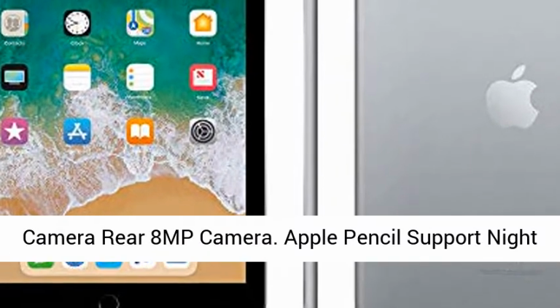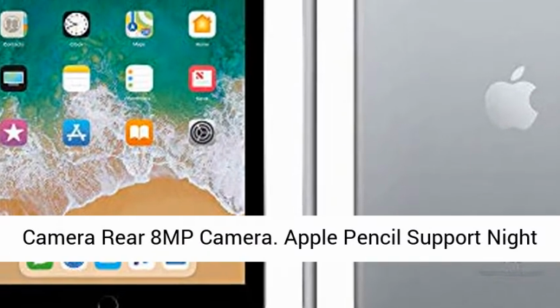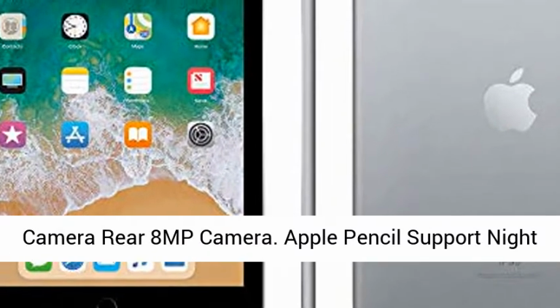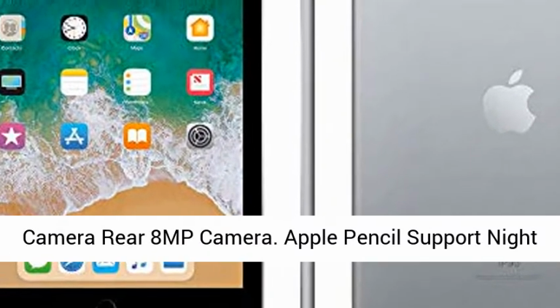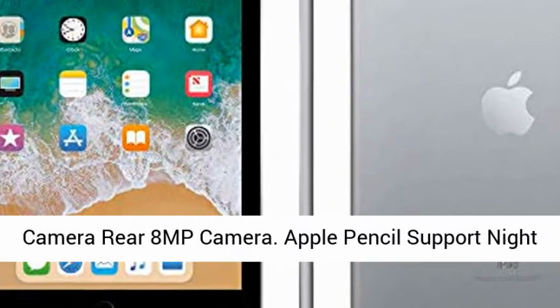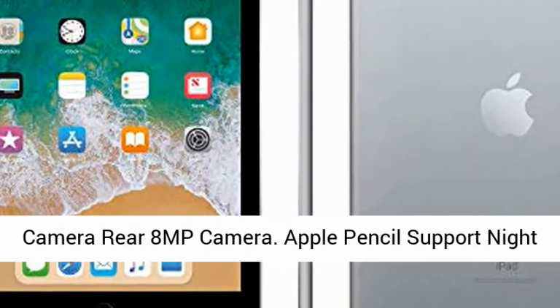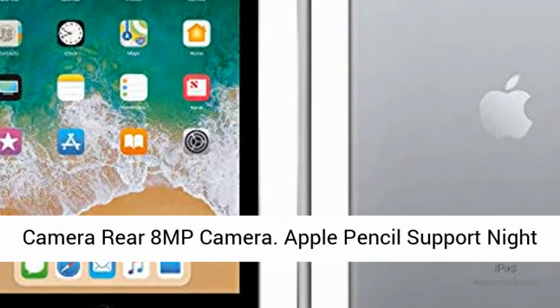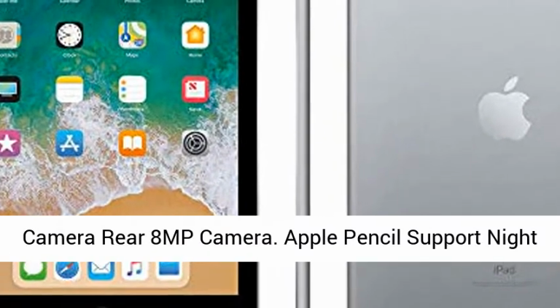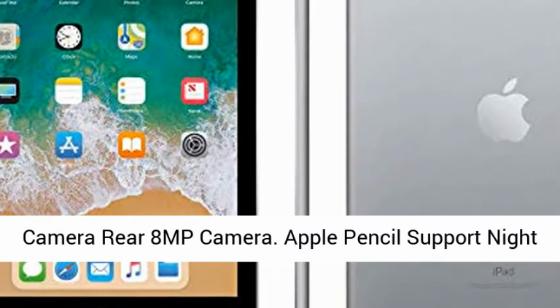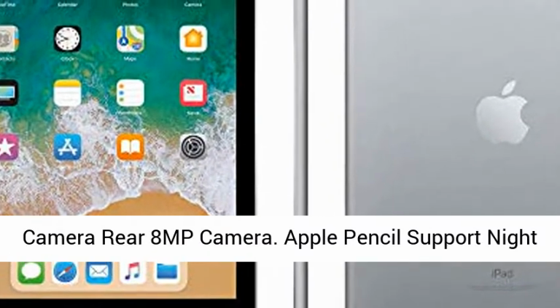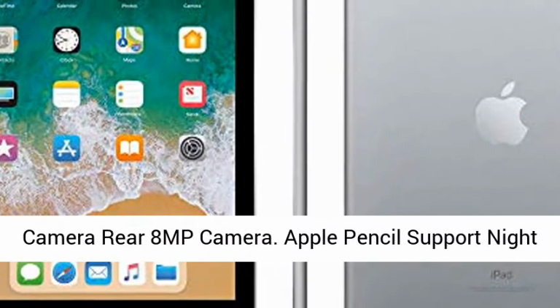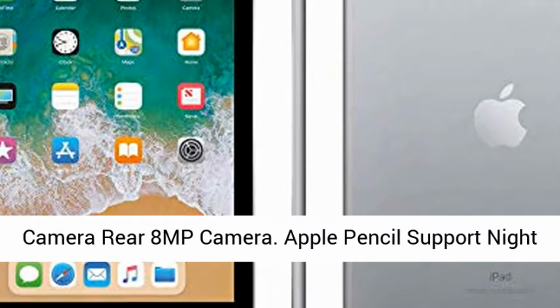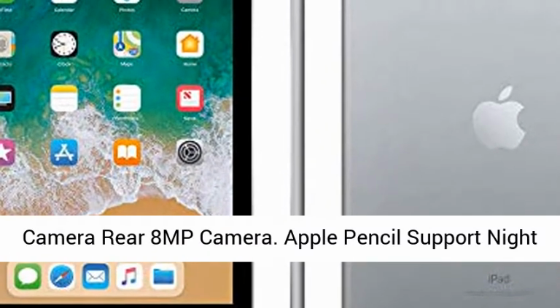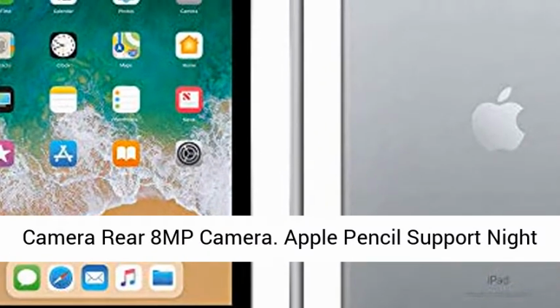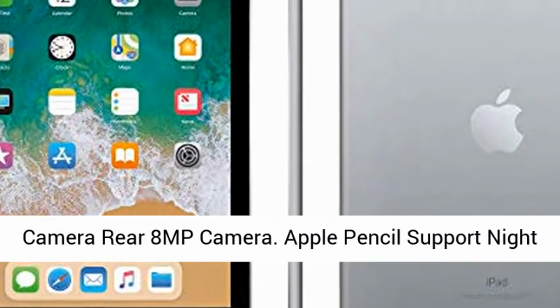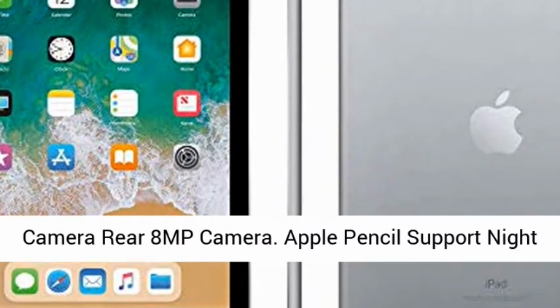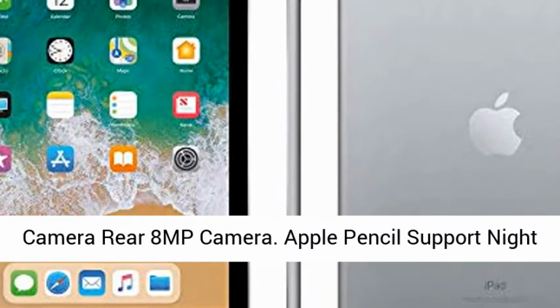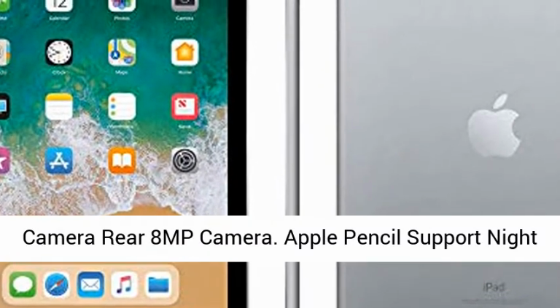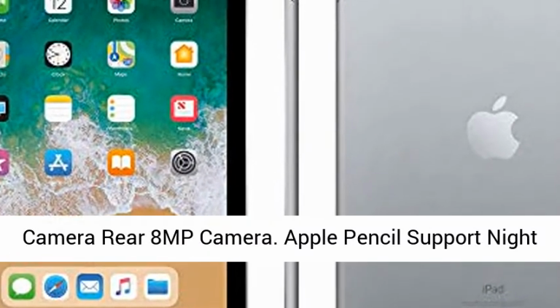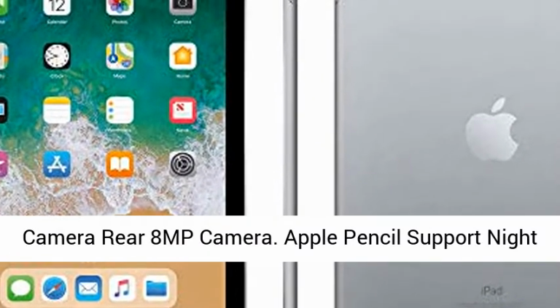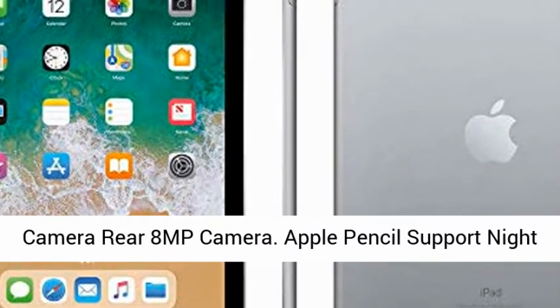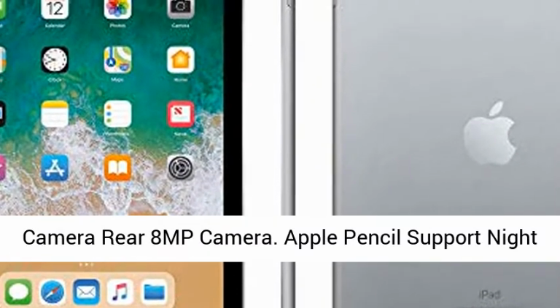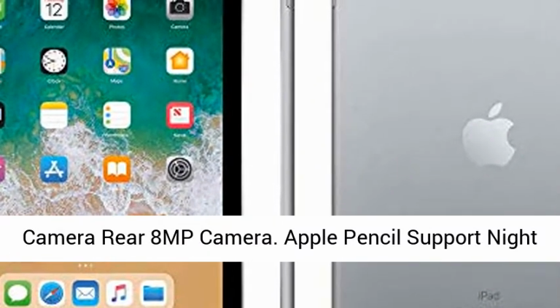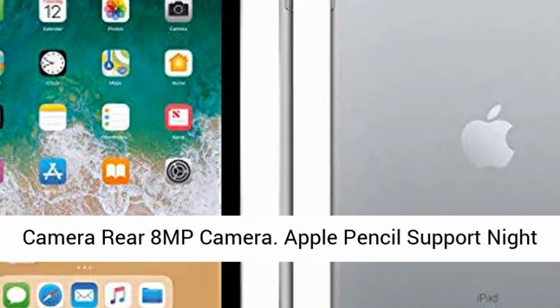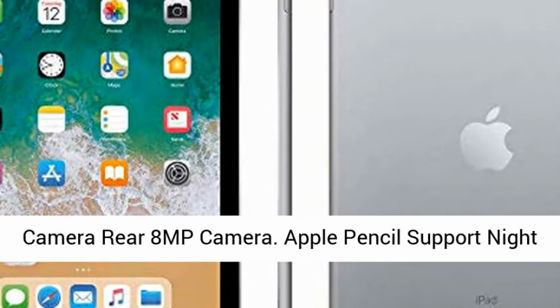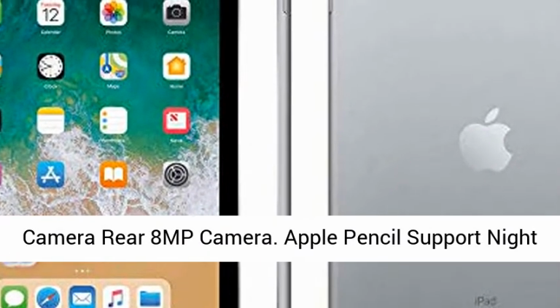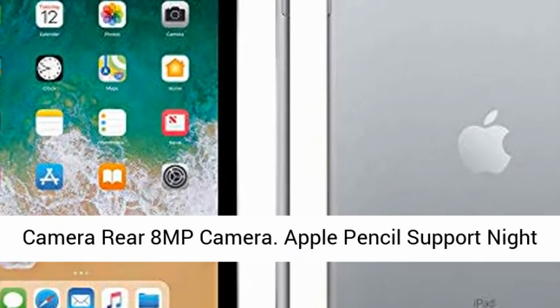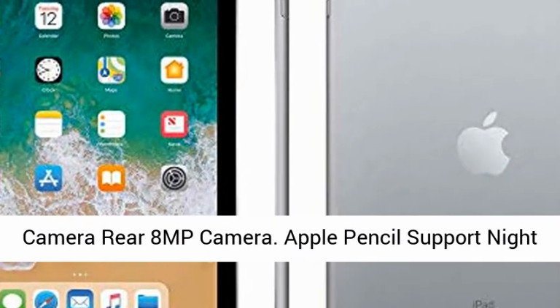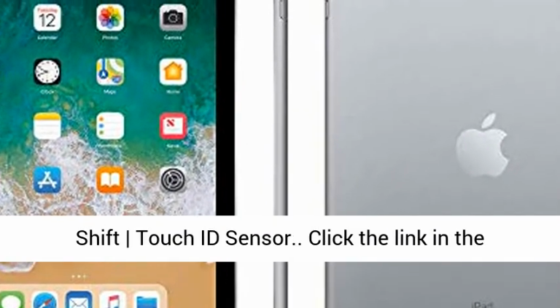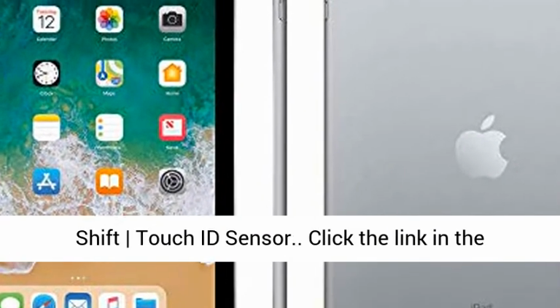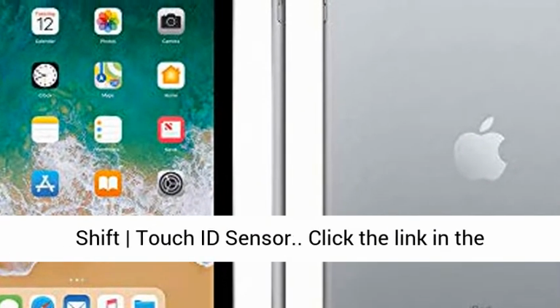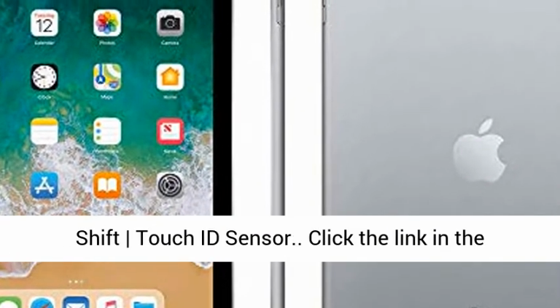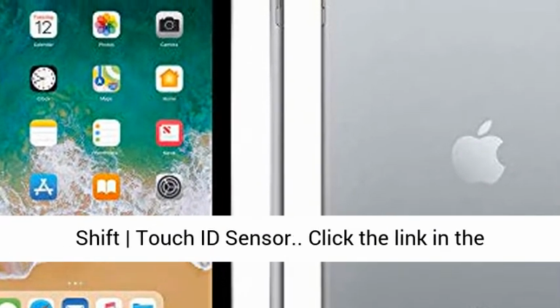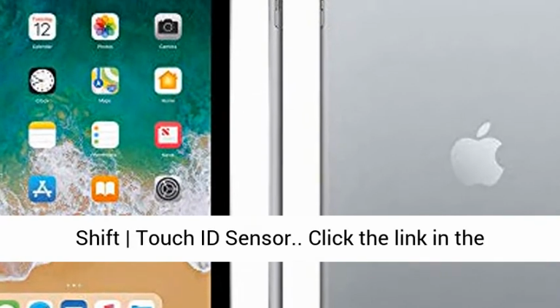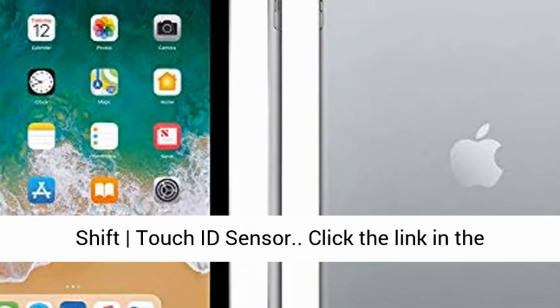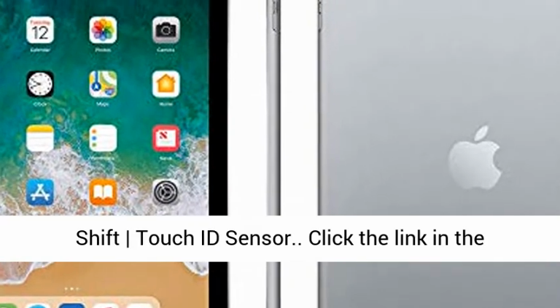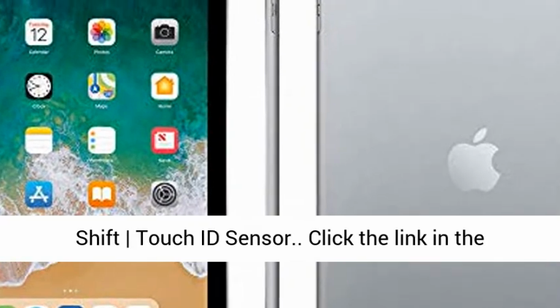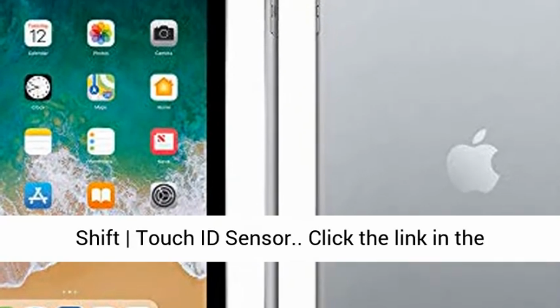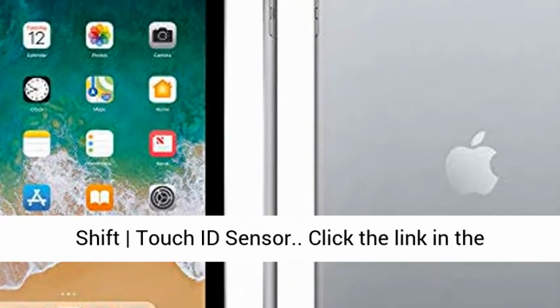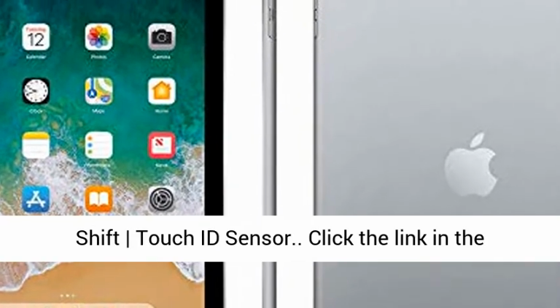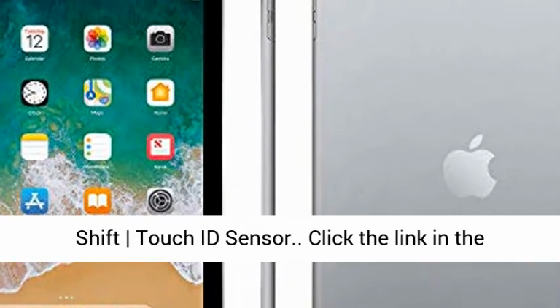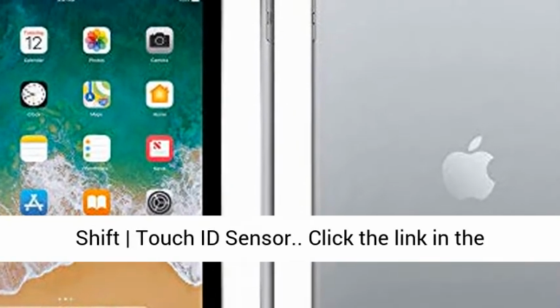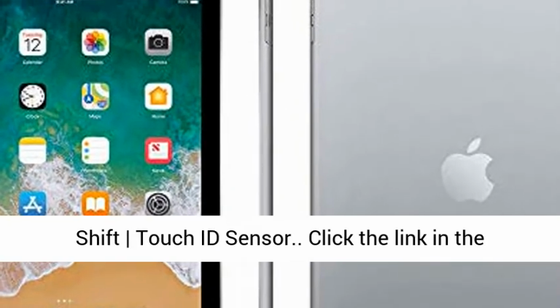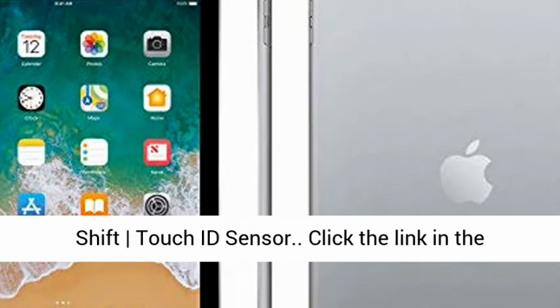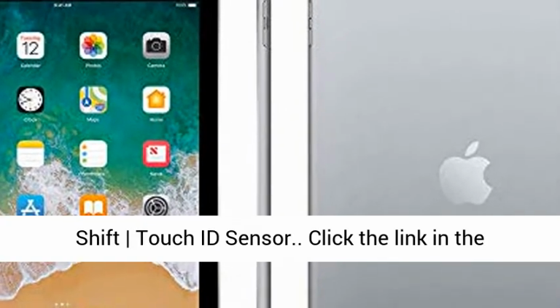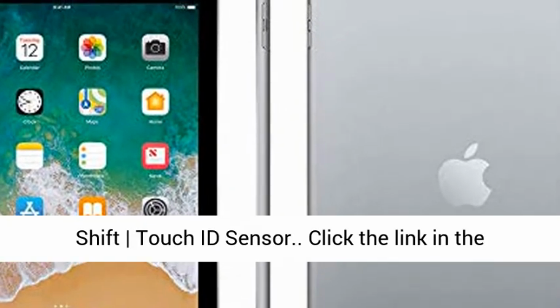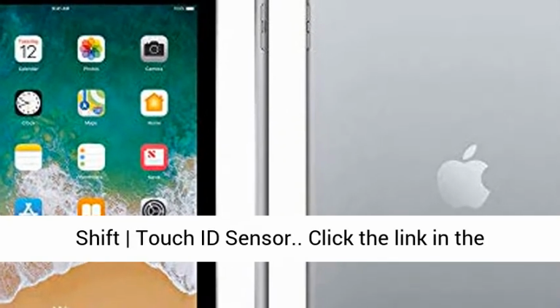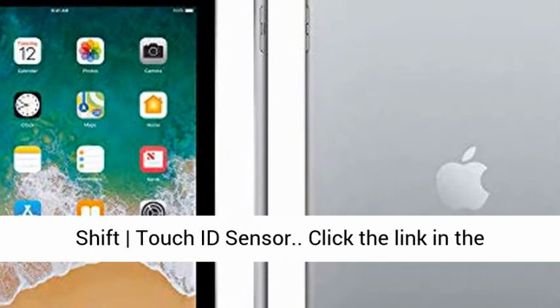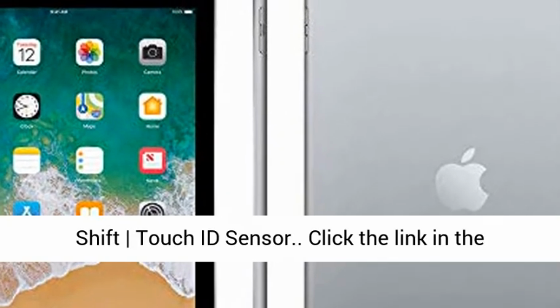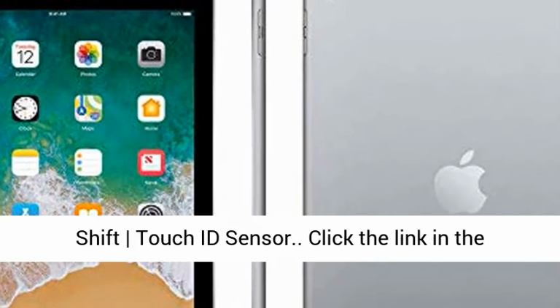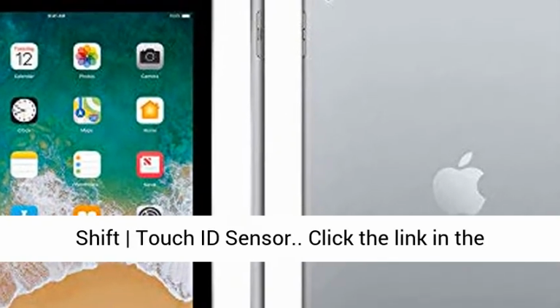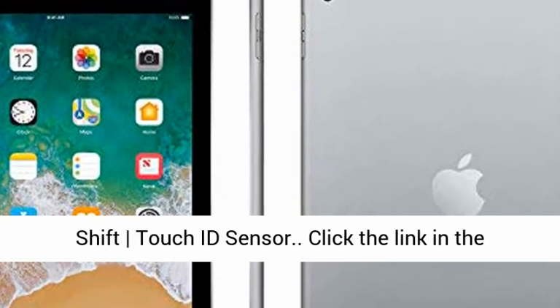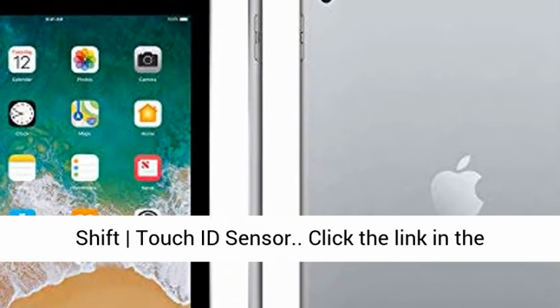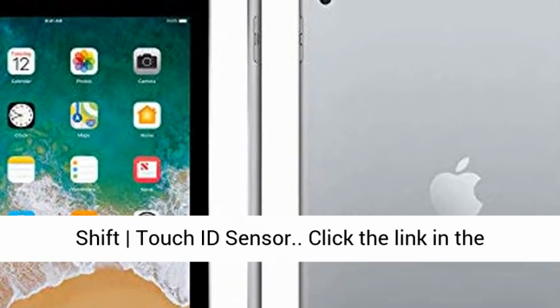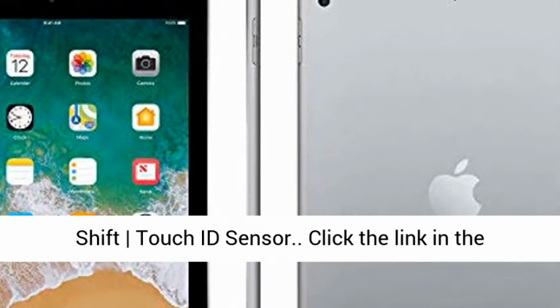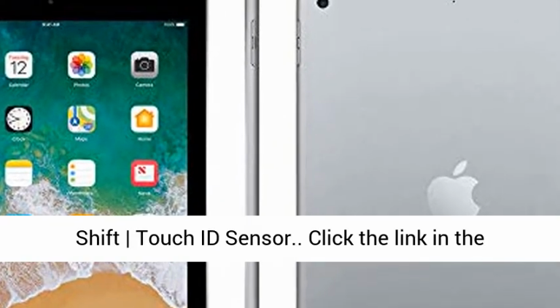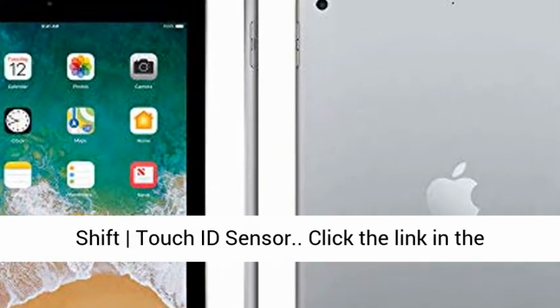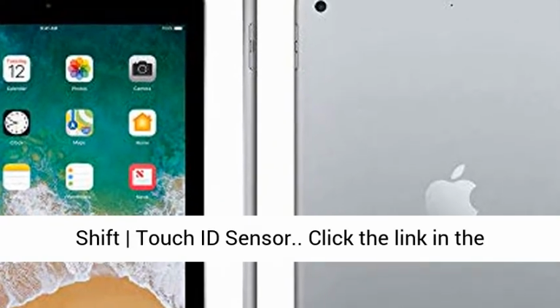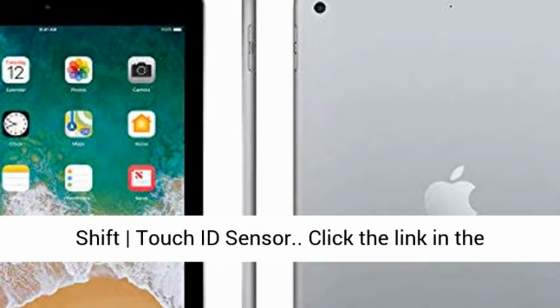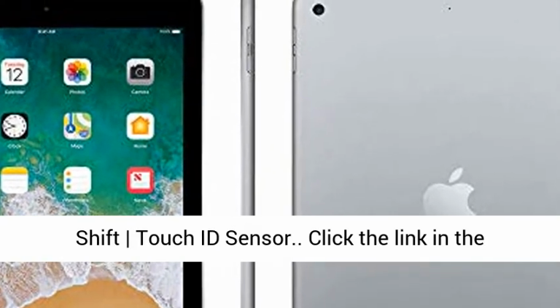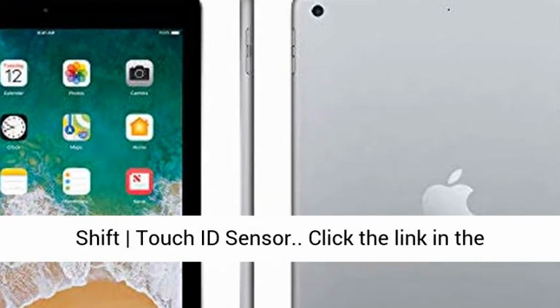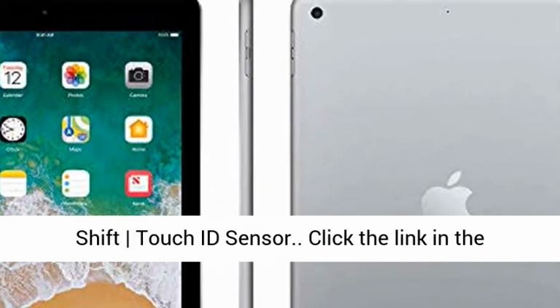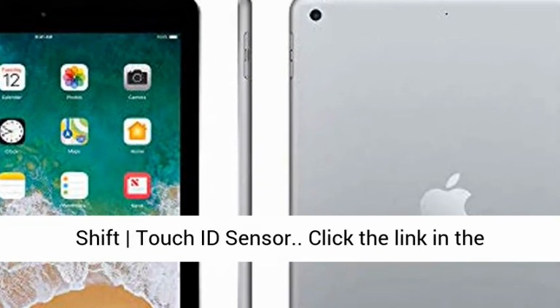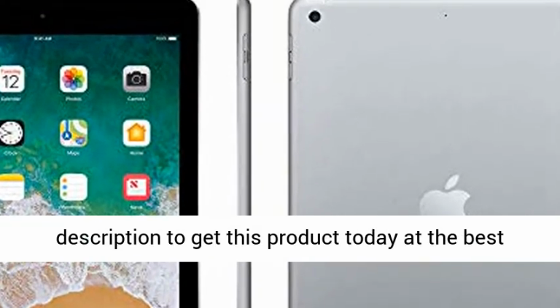Front 1.2MP FaceTime HD Camera, Rear 8MP Camera. Apple Pencil Support, Night Shift, Touch ID Sensor.